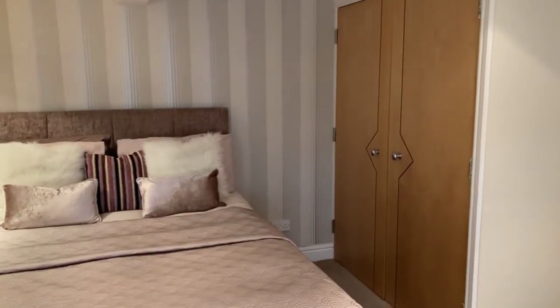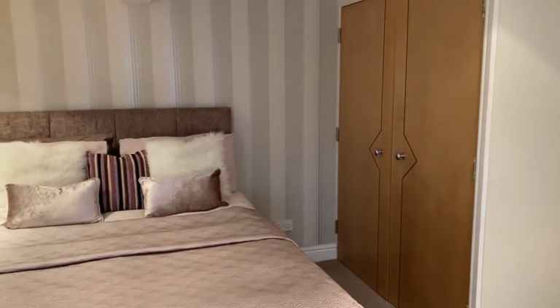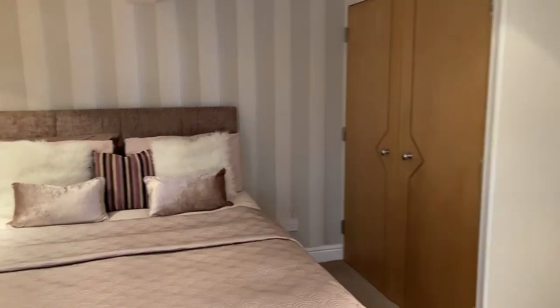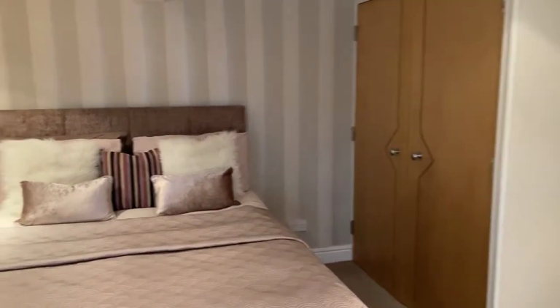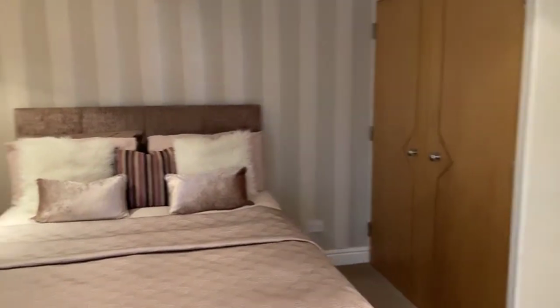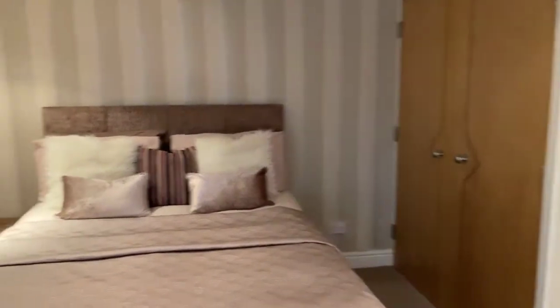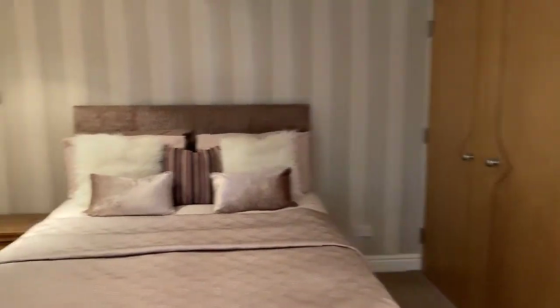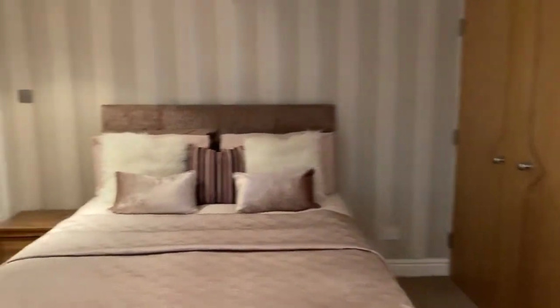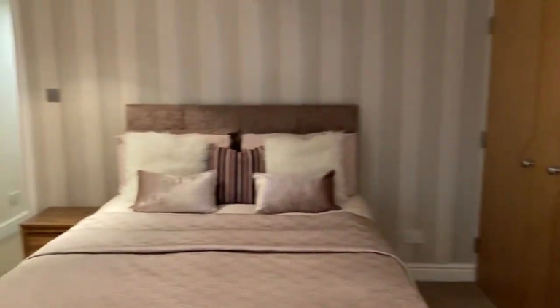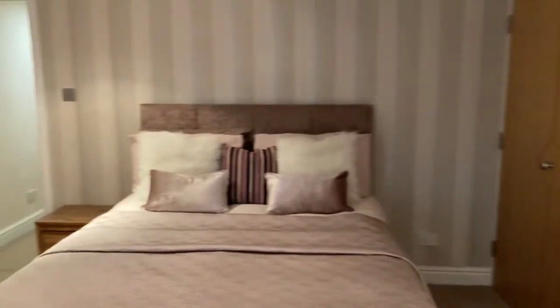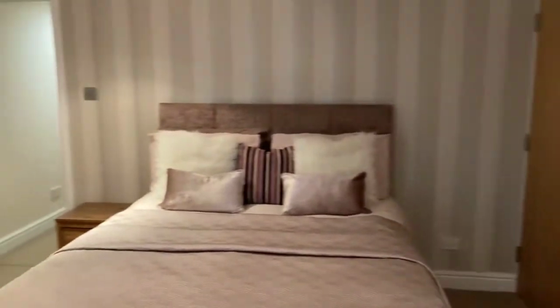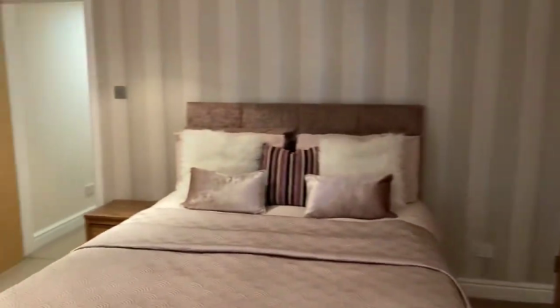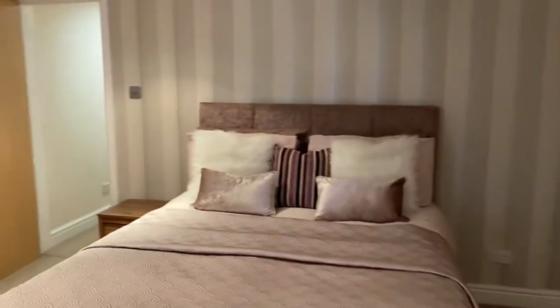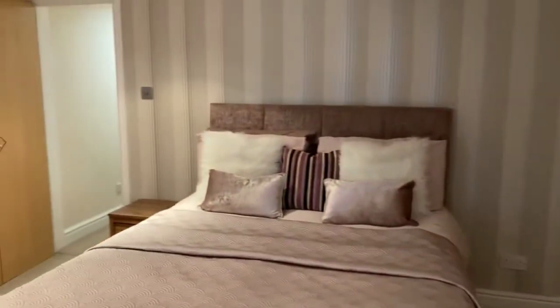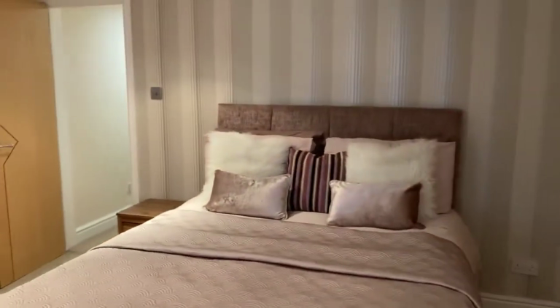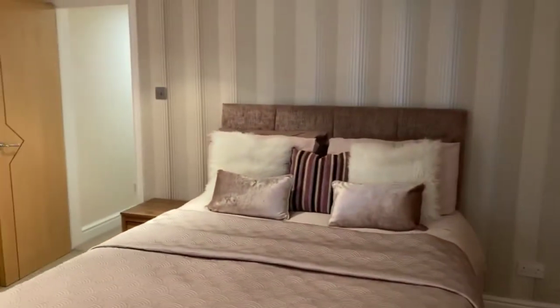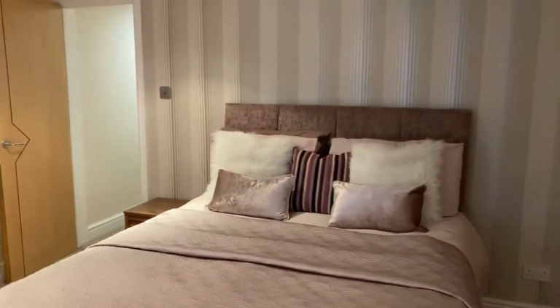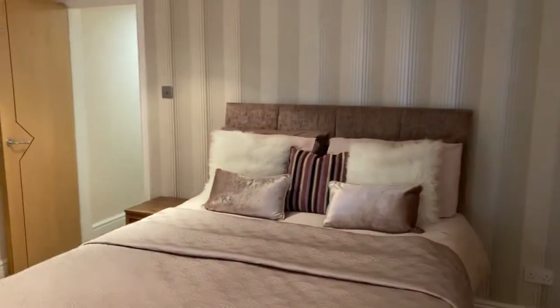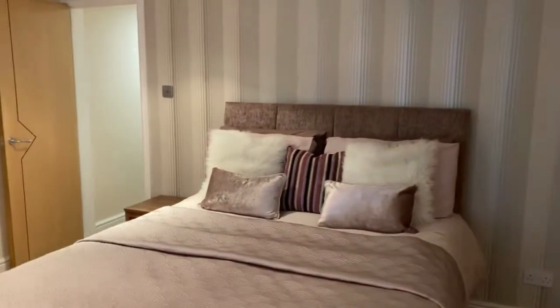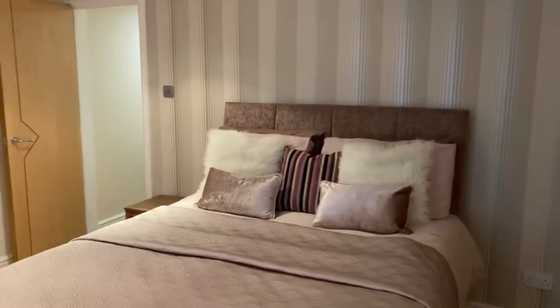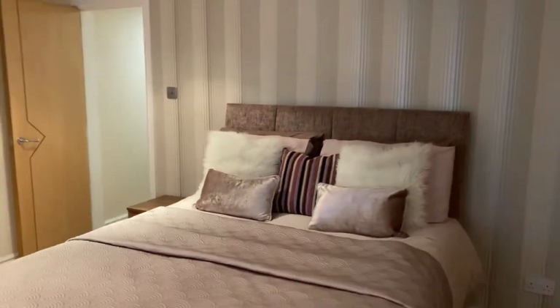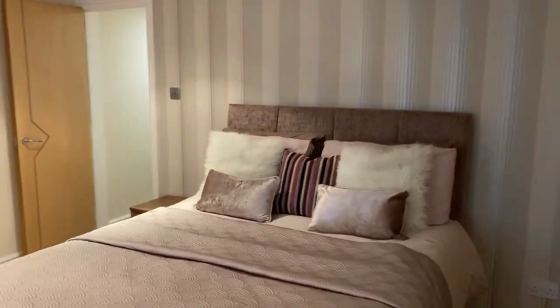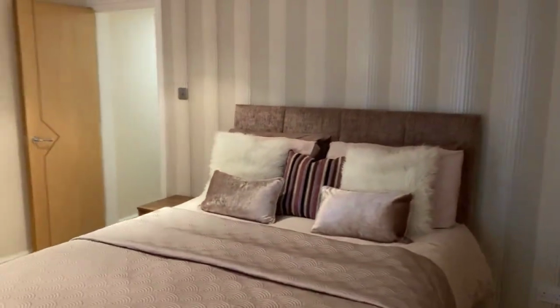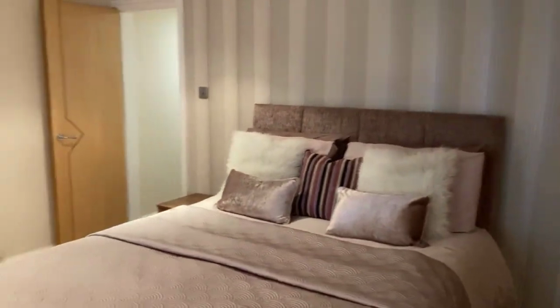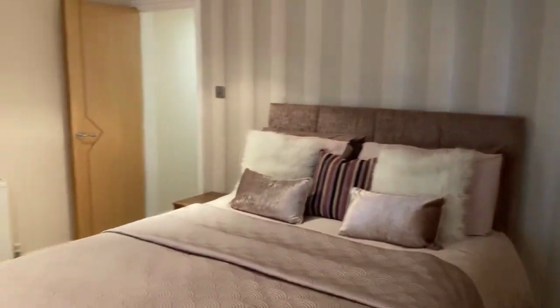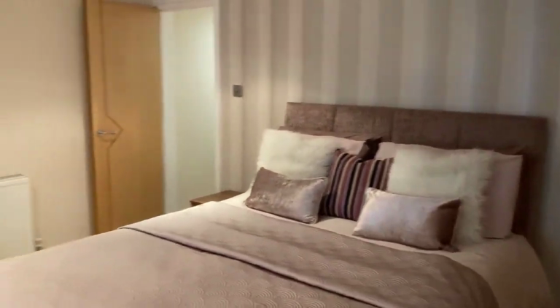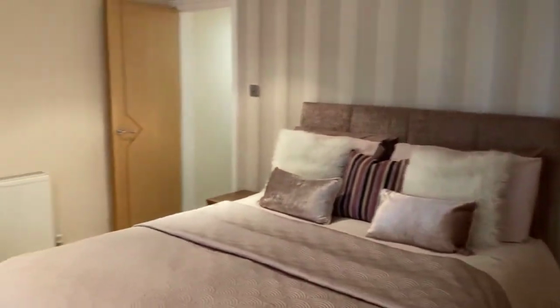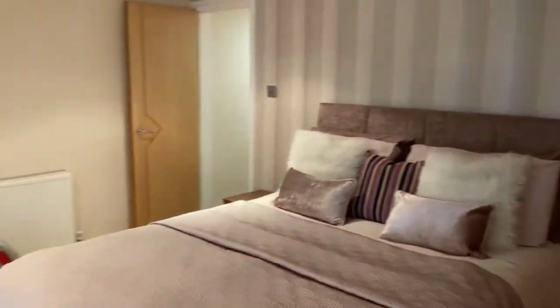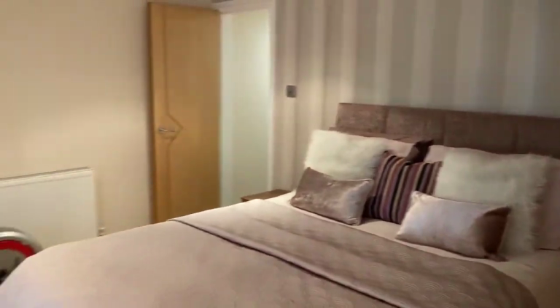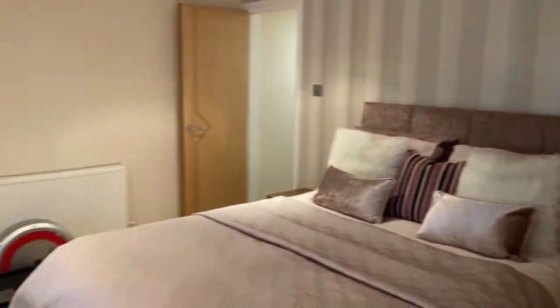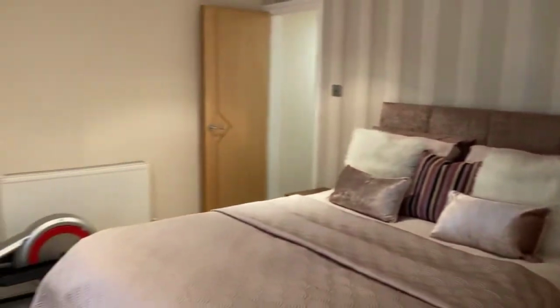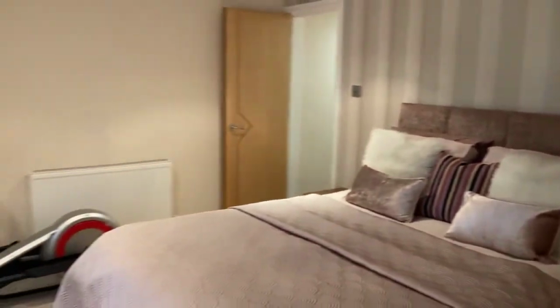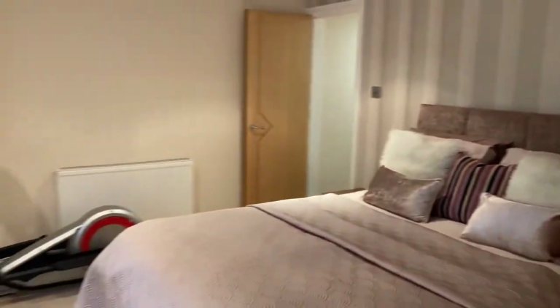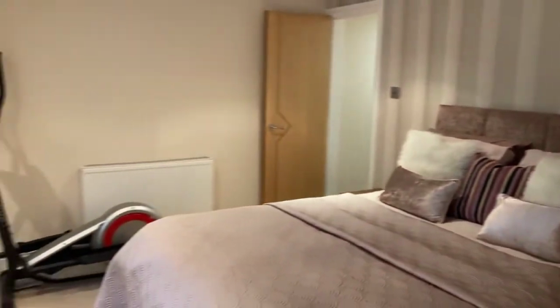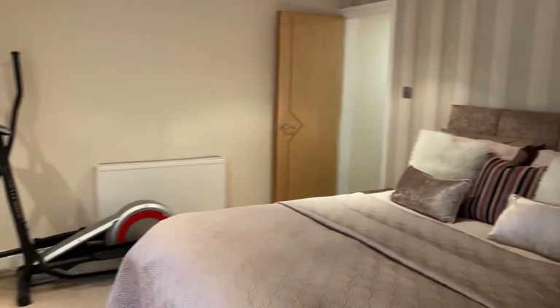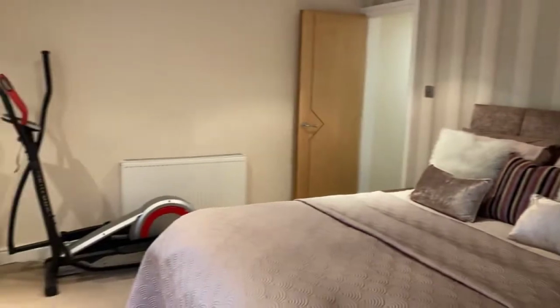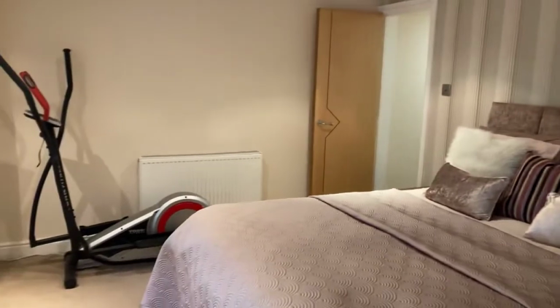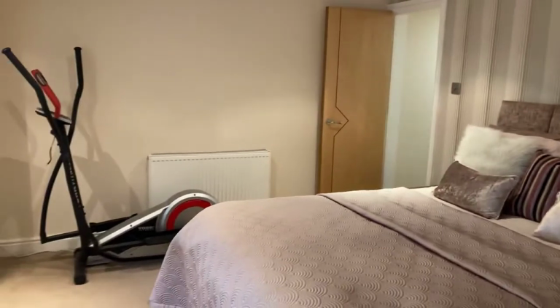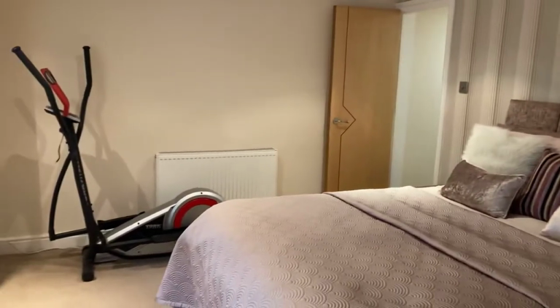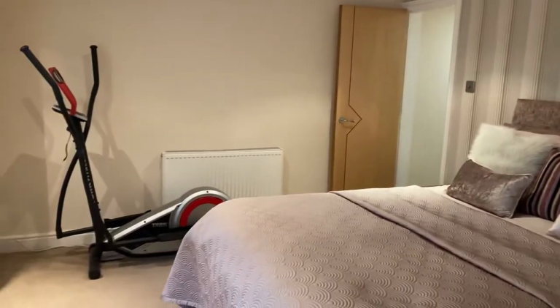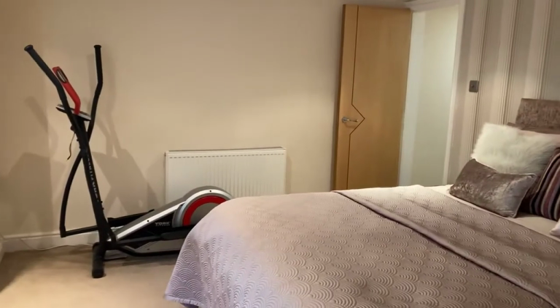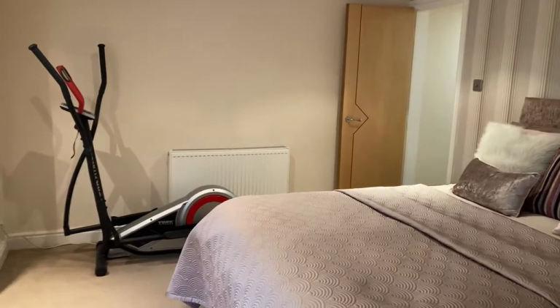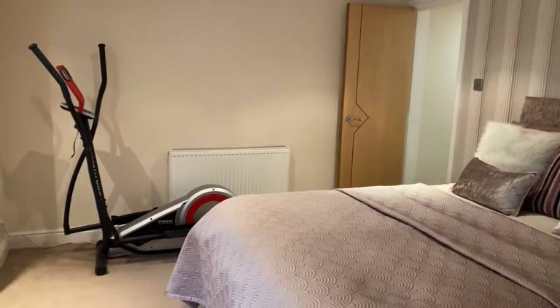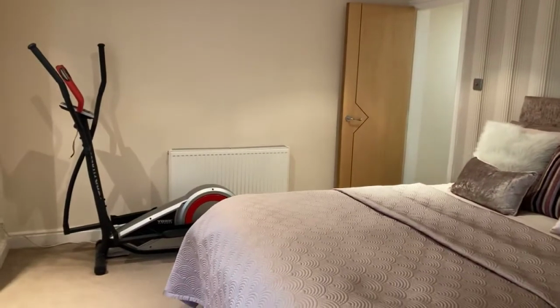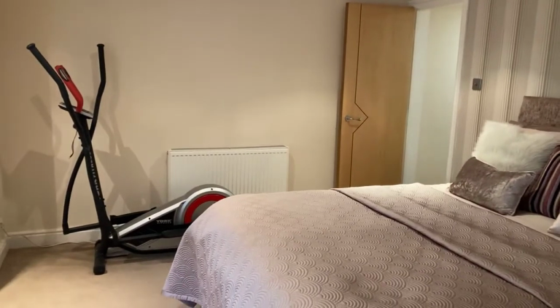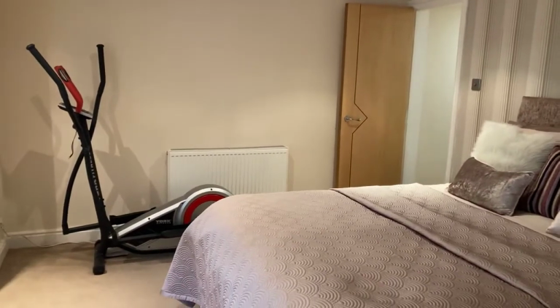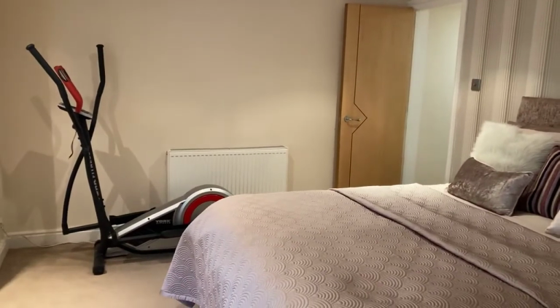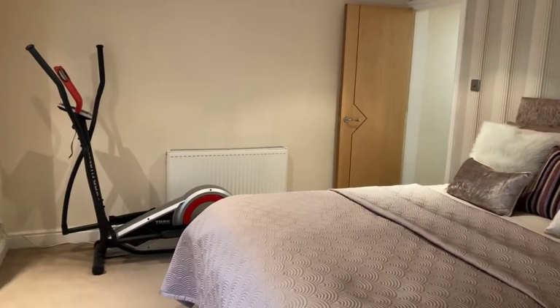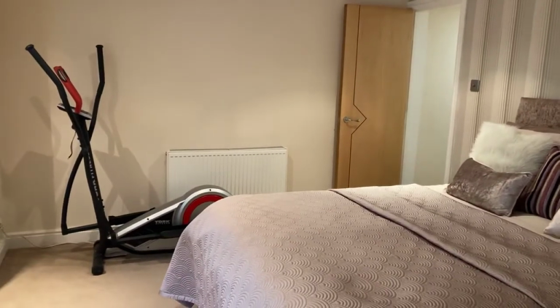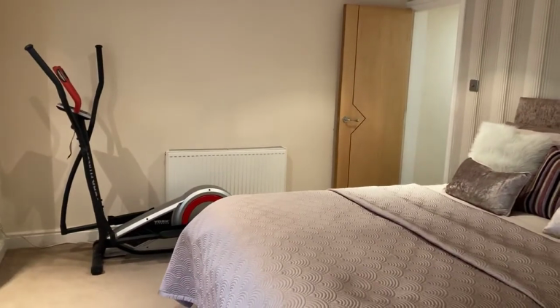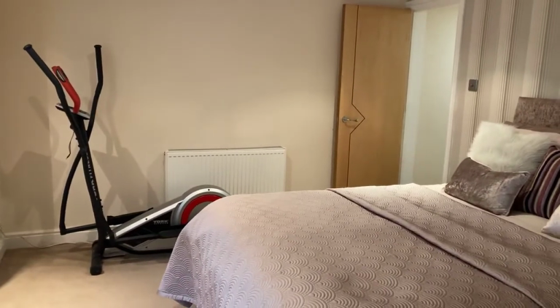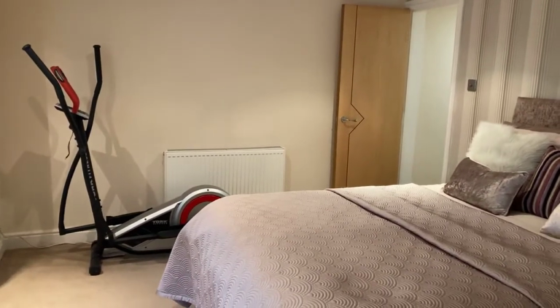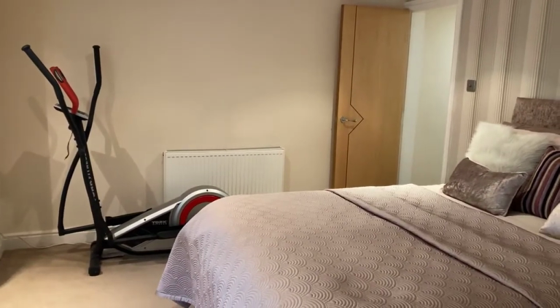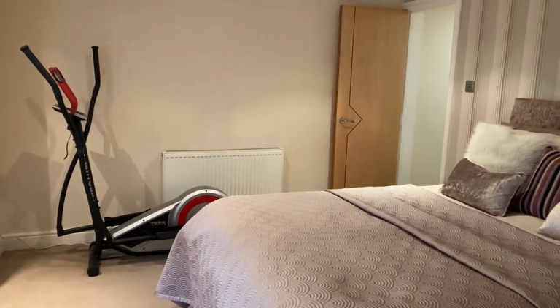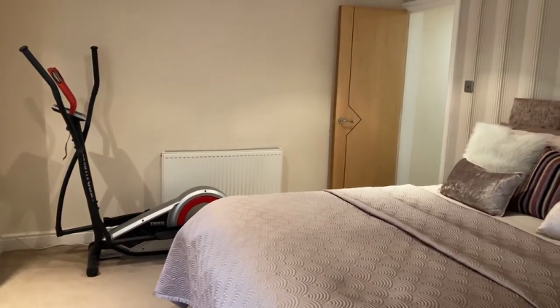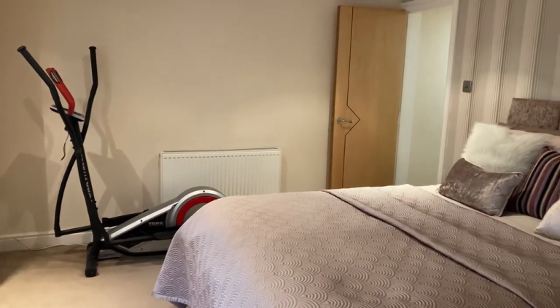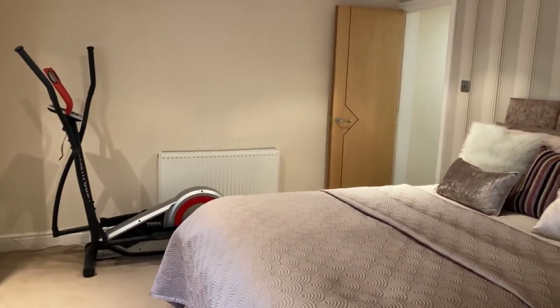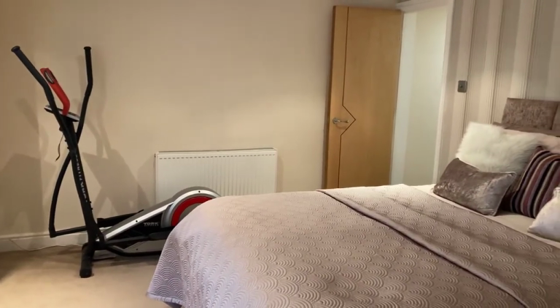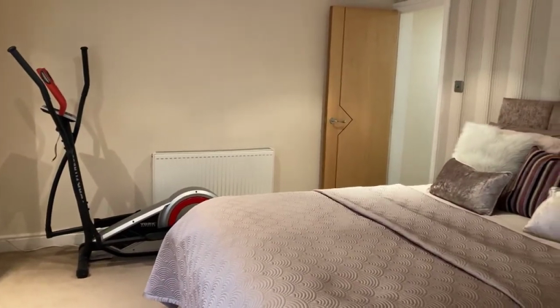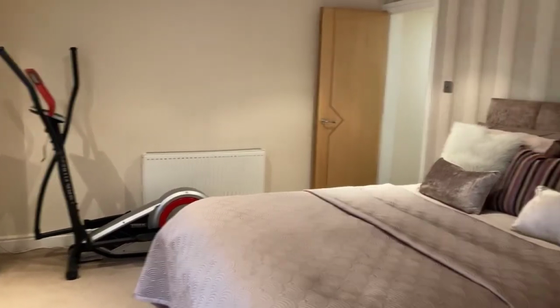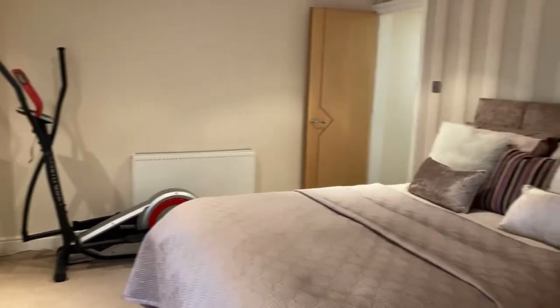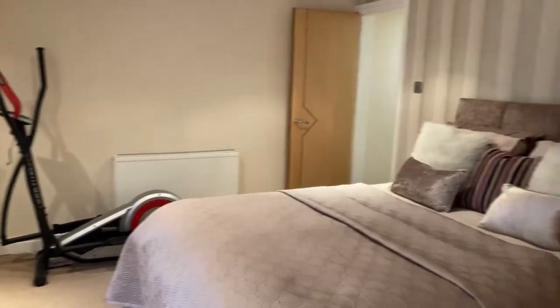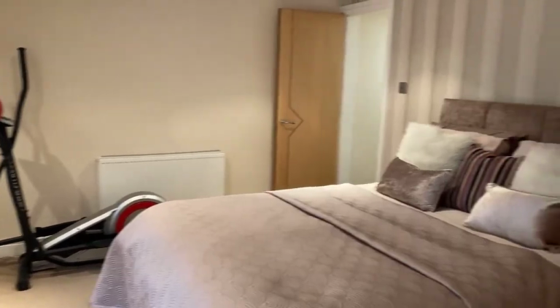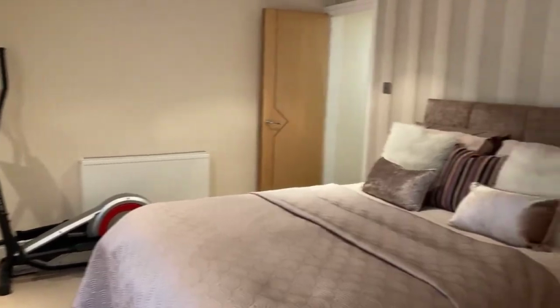That's it folks — Flat 7, number 23 Lillington Road. Call Peter Clarke, Leamington Spa, to arrange your viewing.